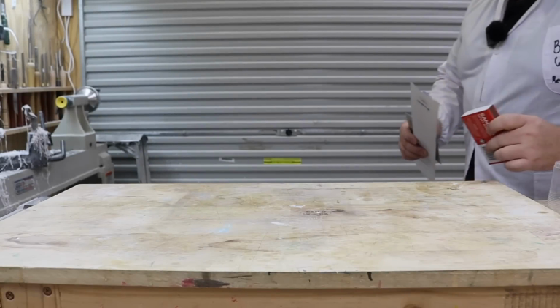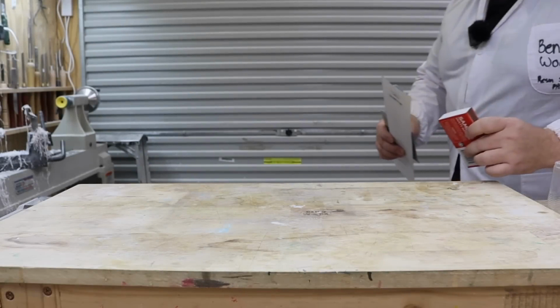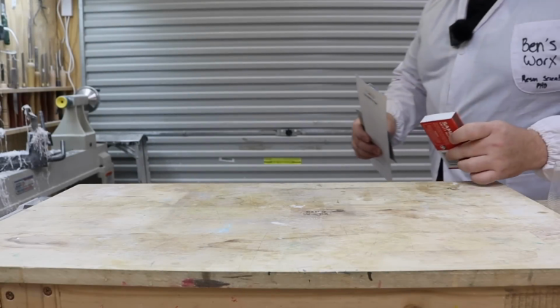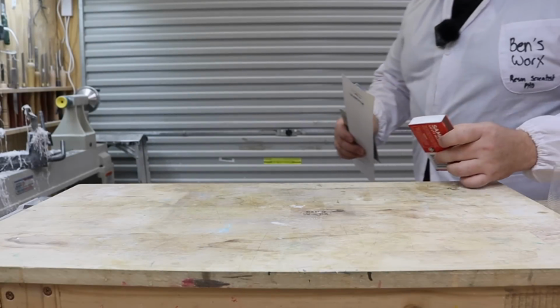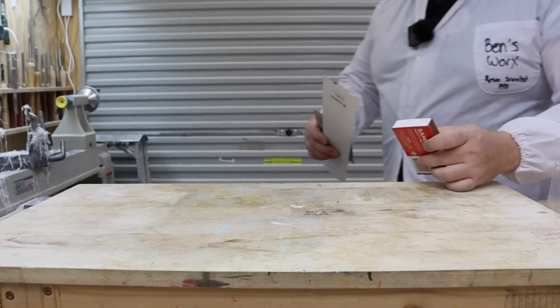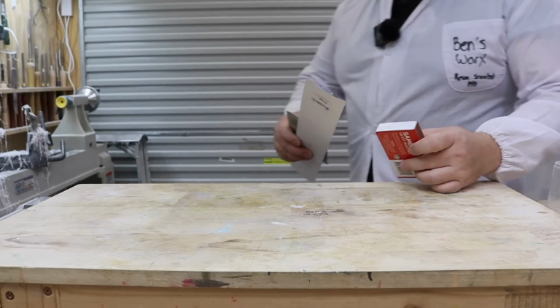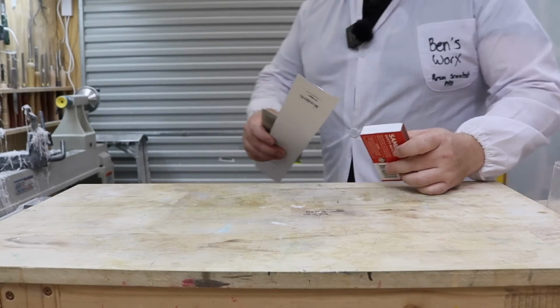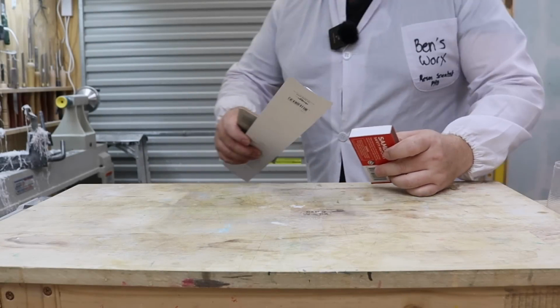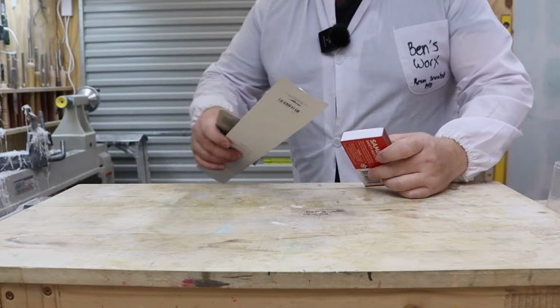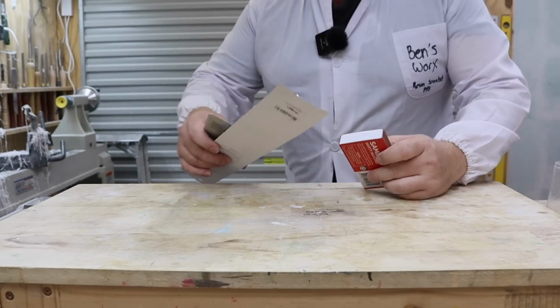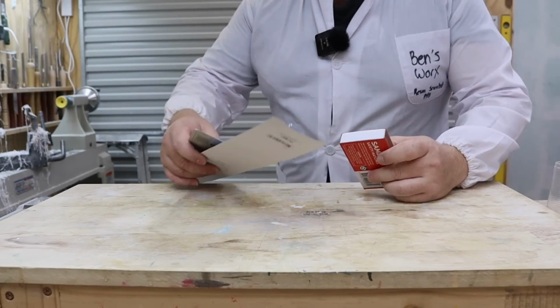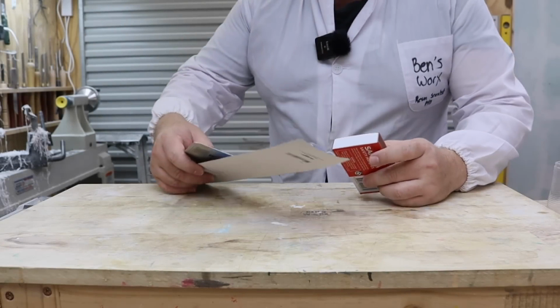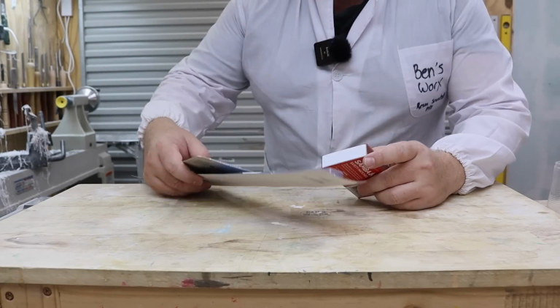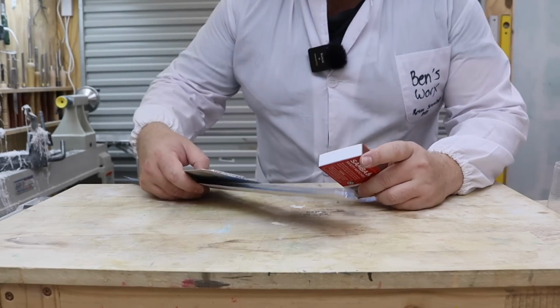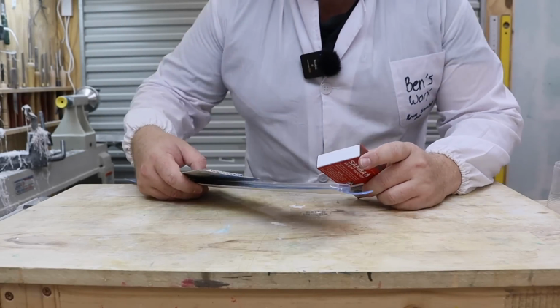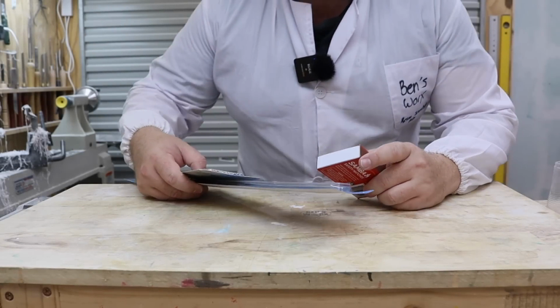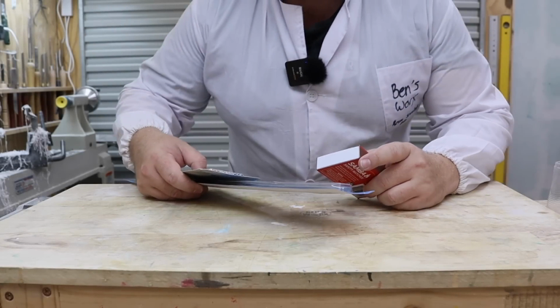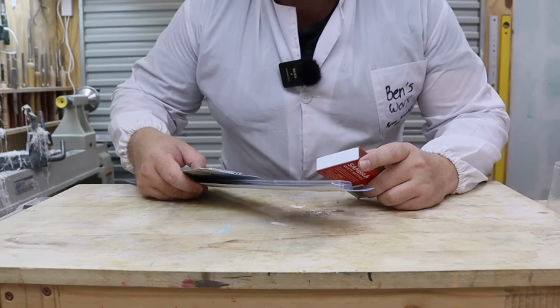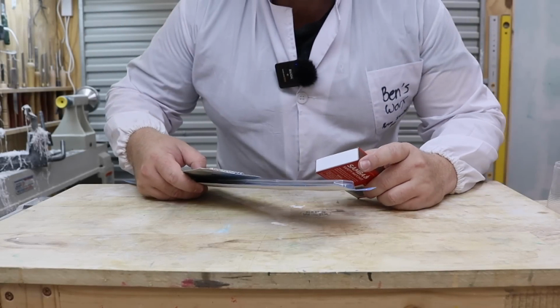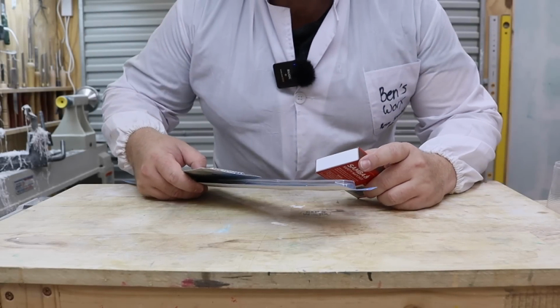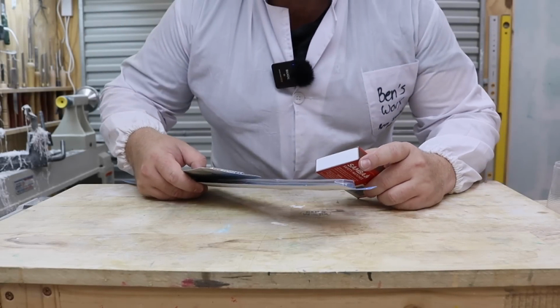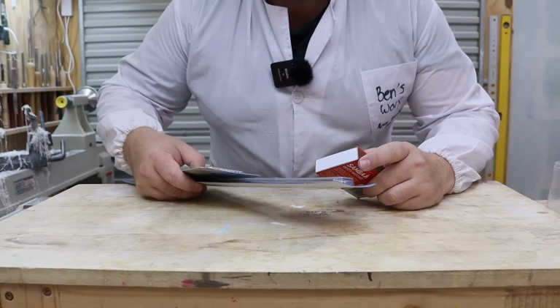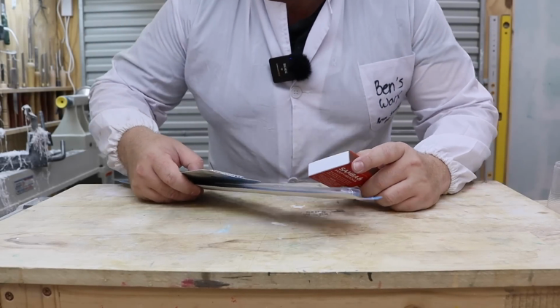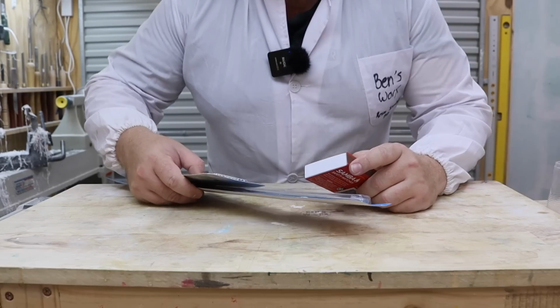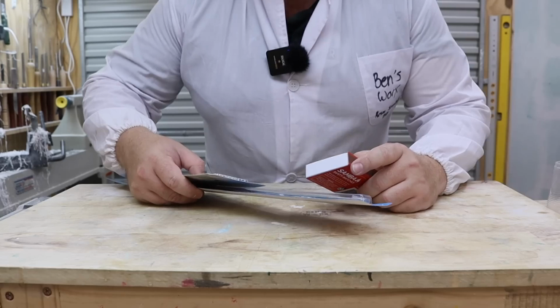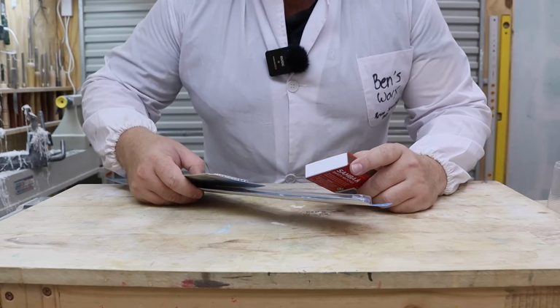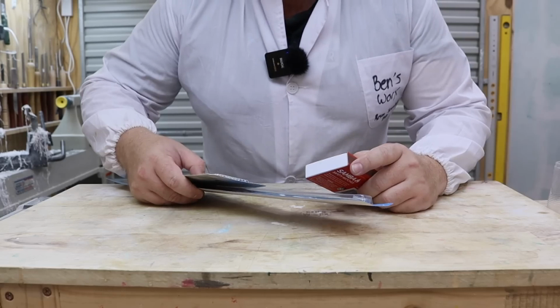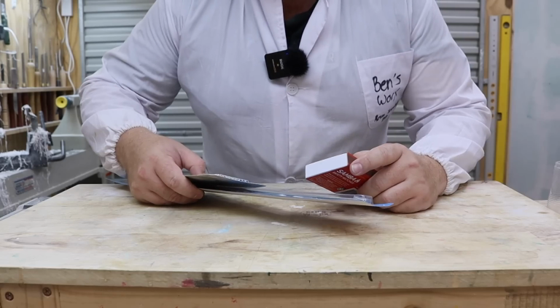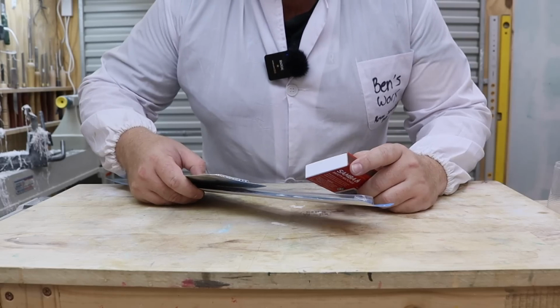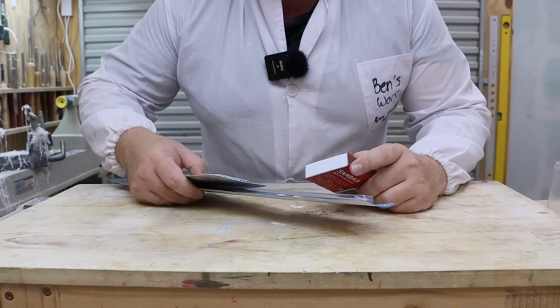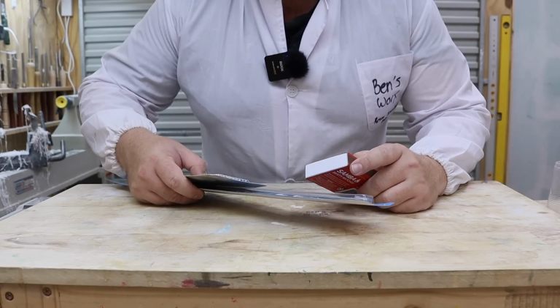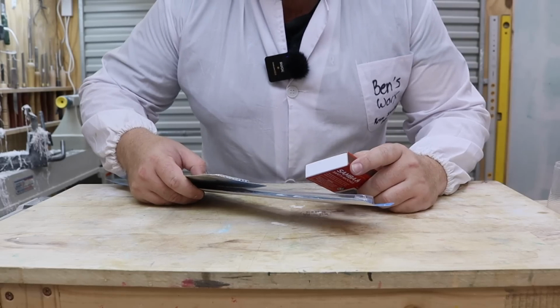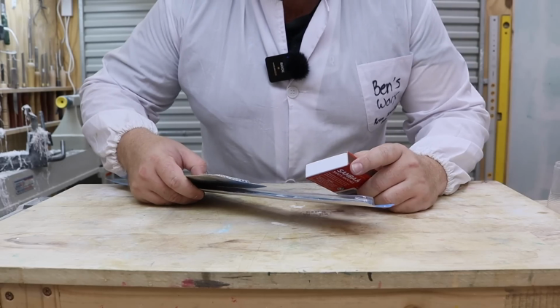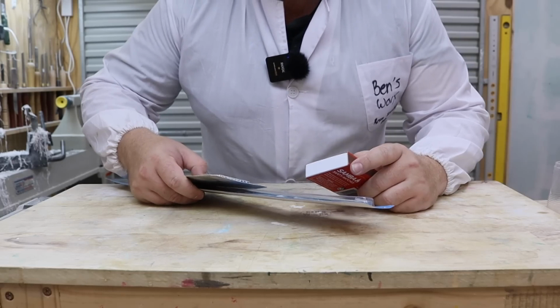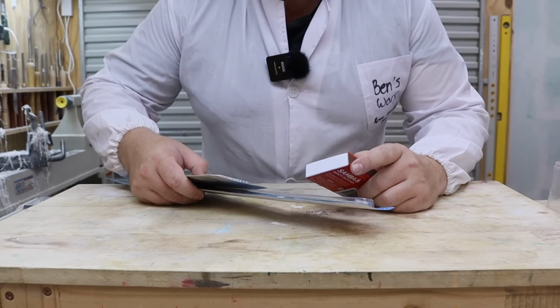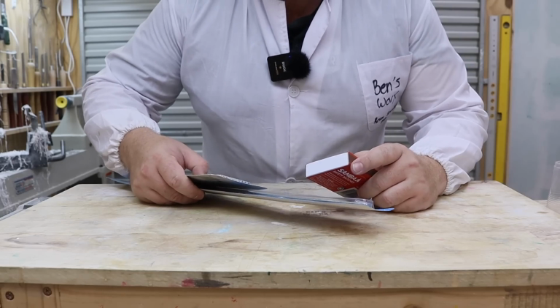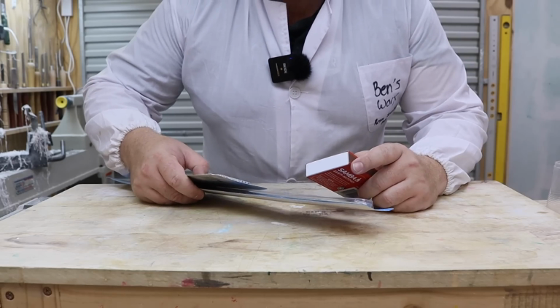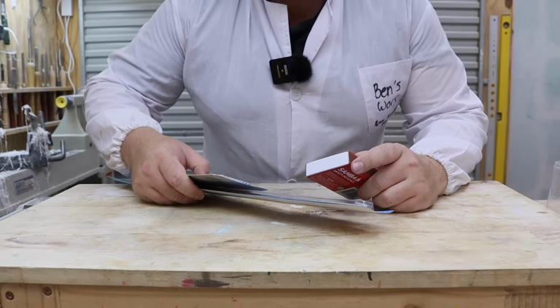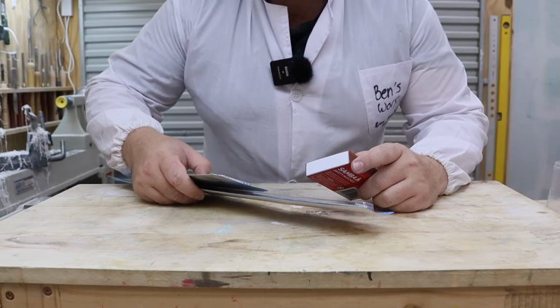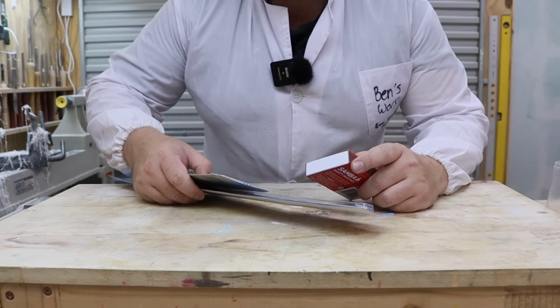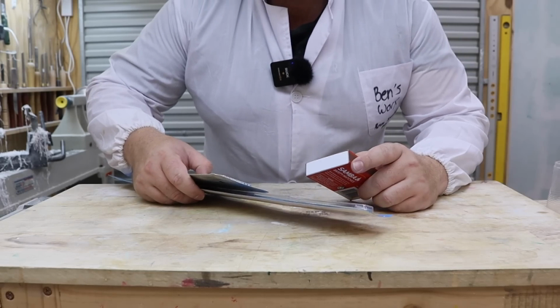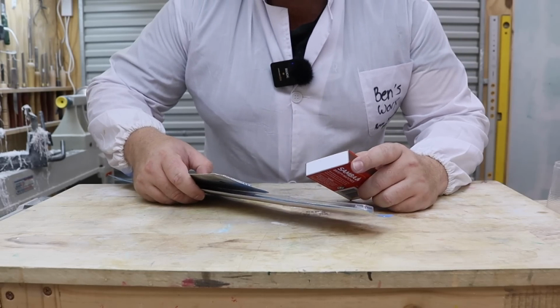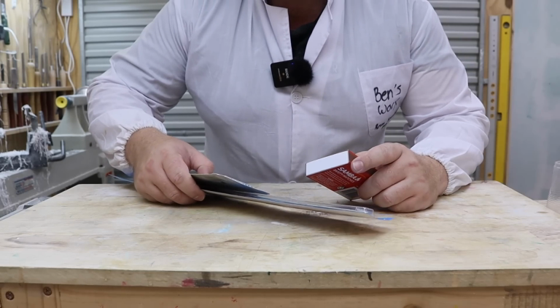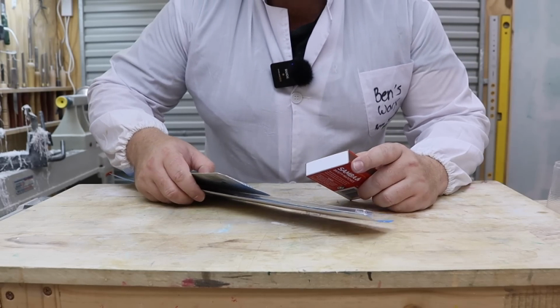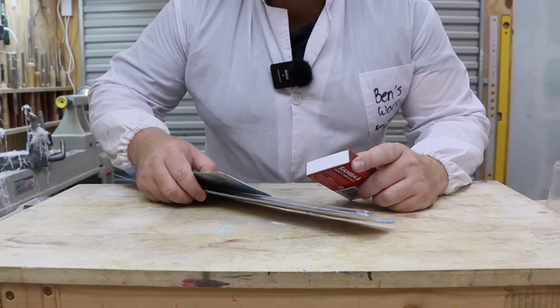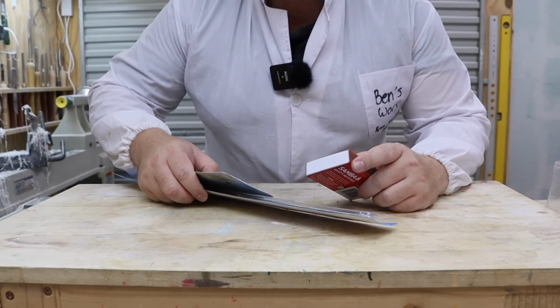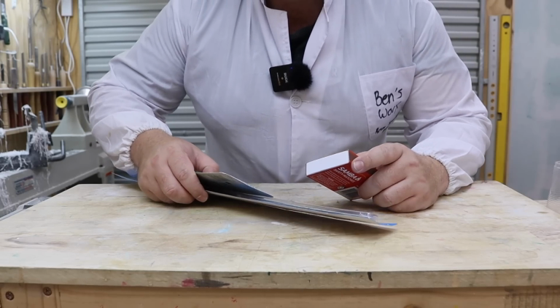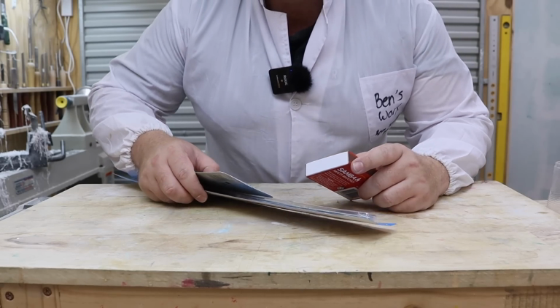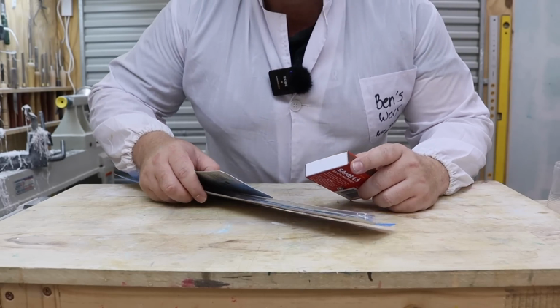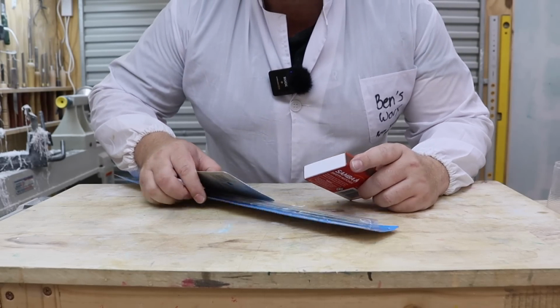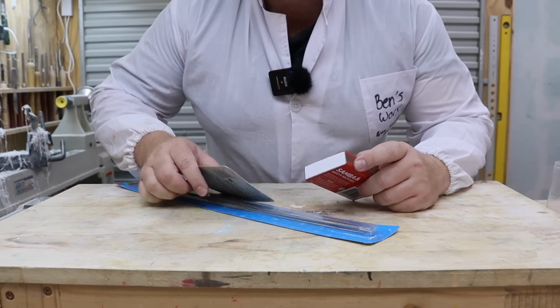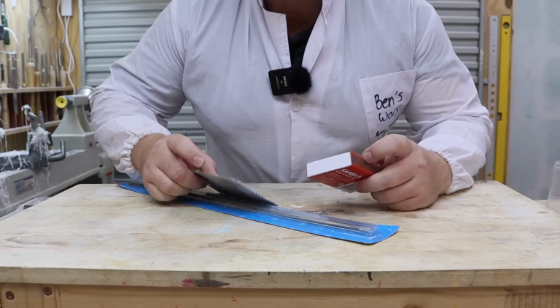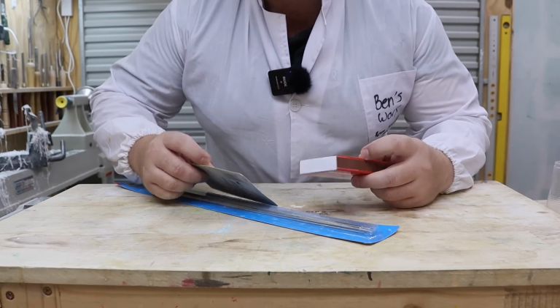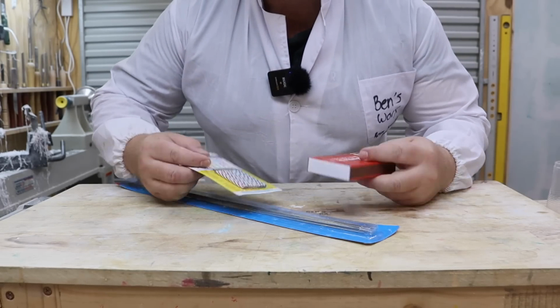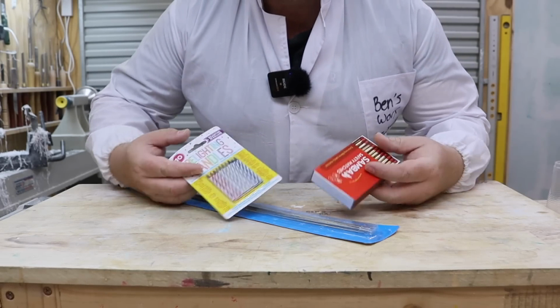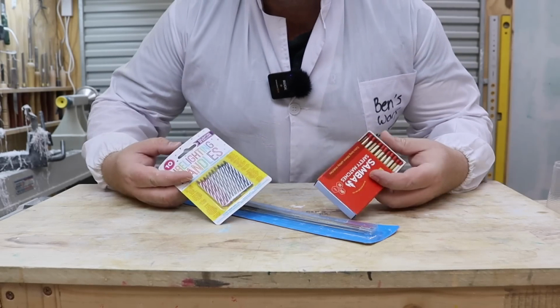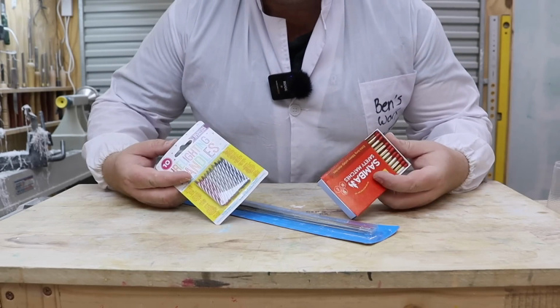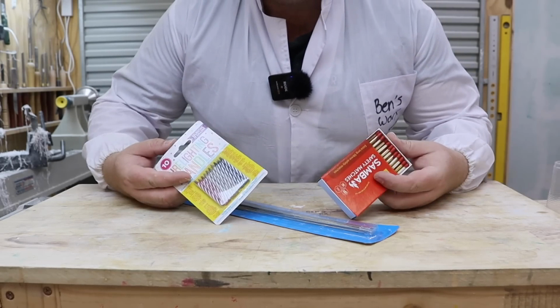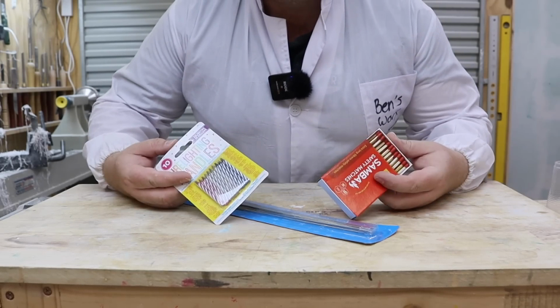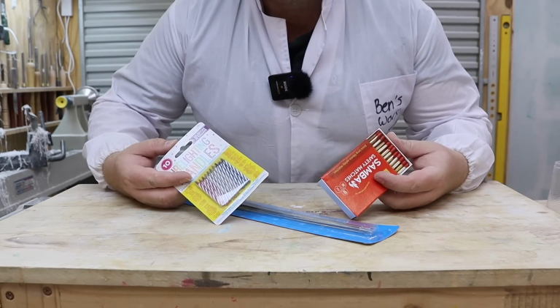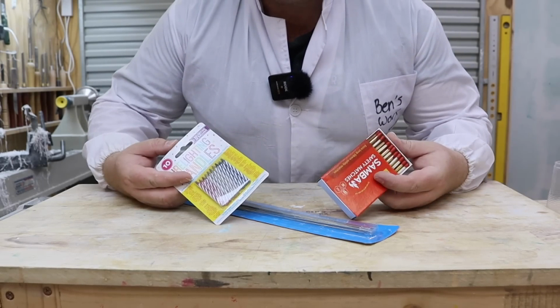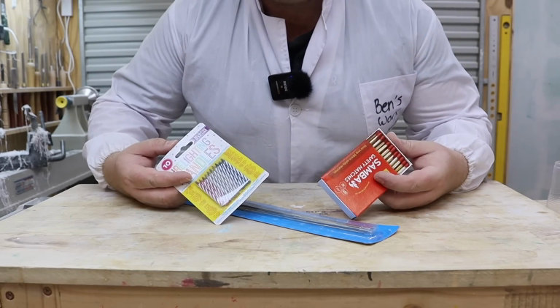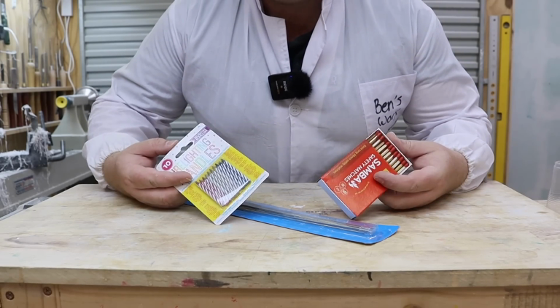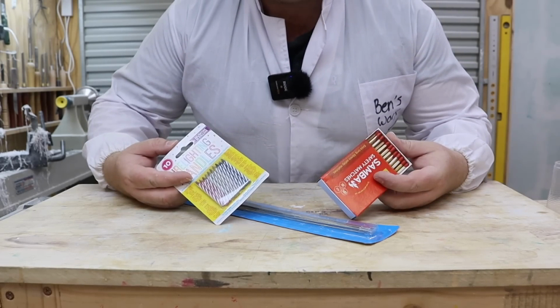Hello and welcome to my laboratory. On today's episode we'll be experimenting with resin and fire.